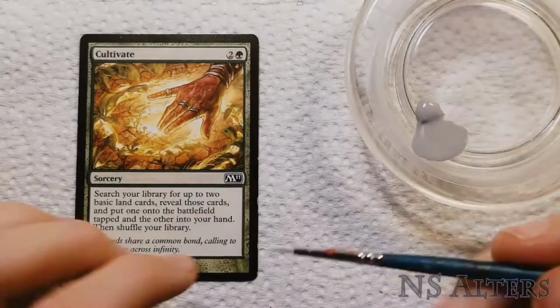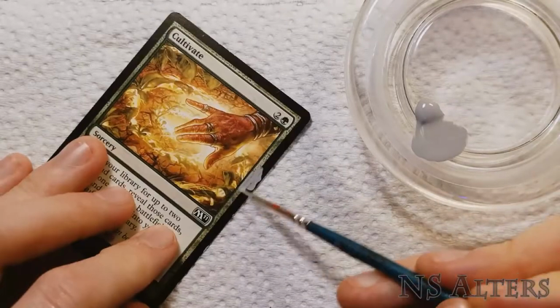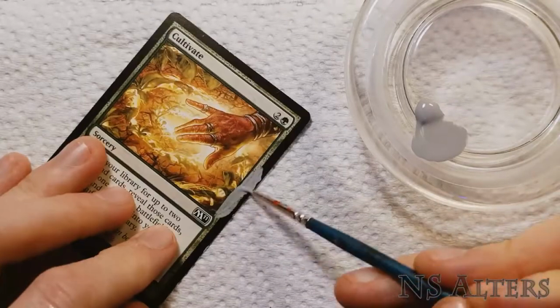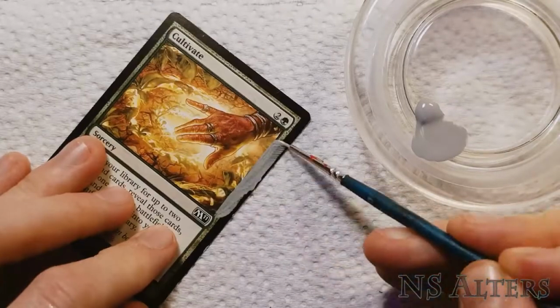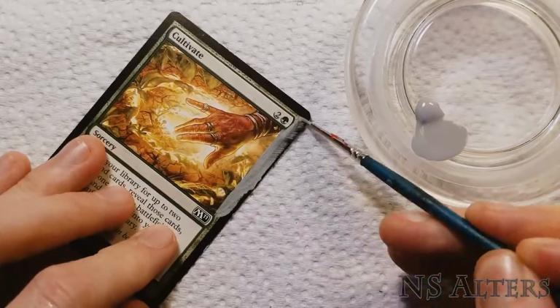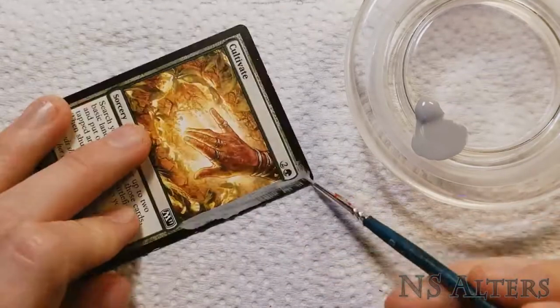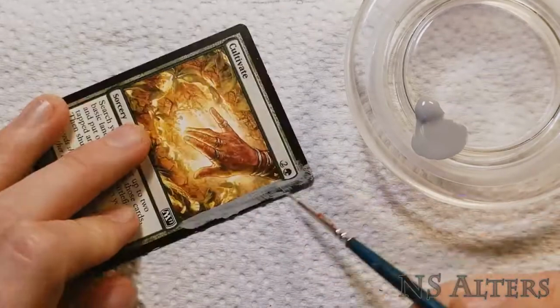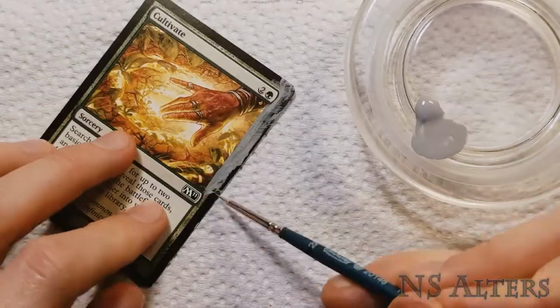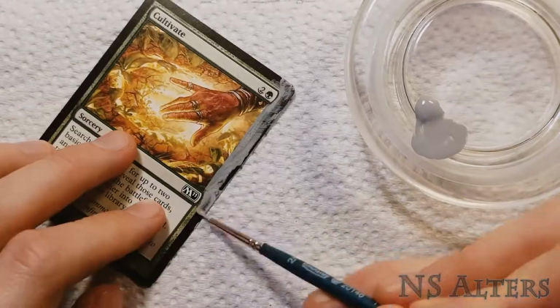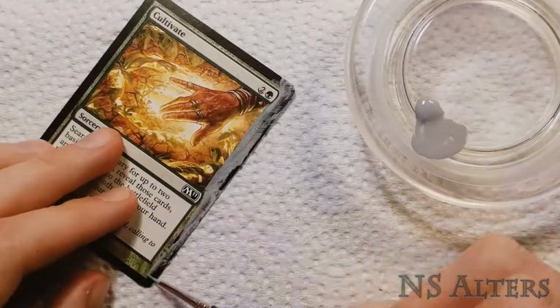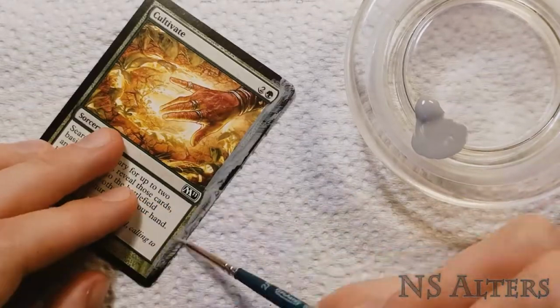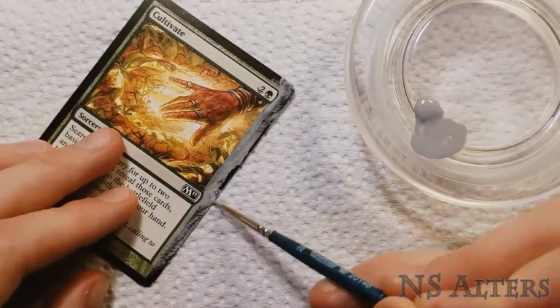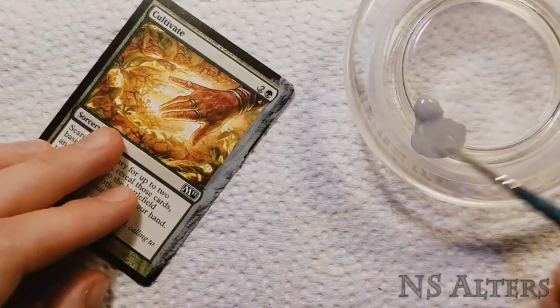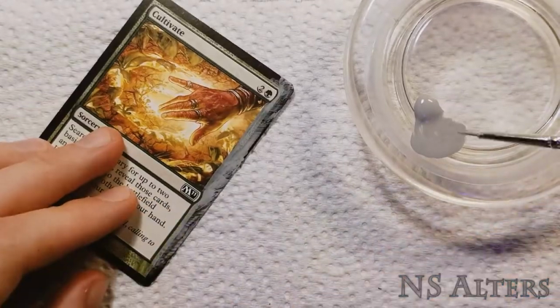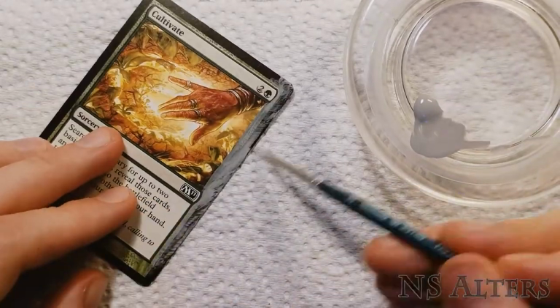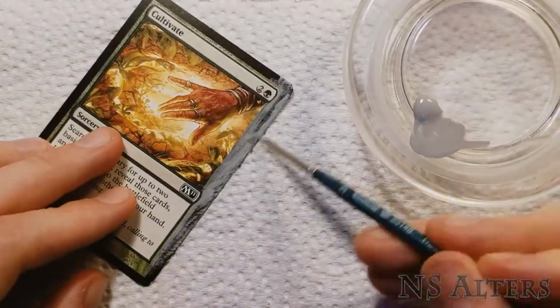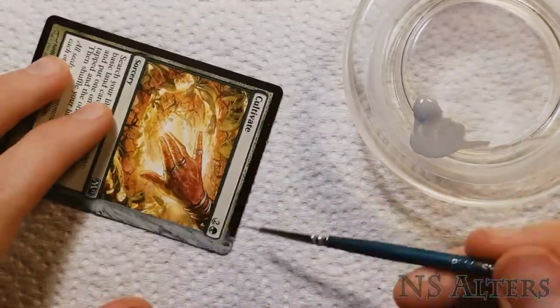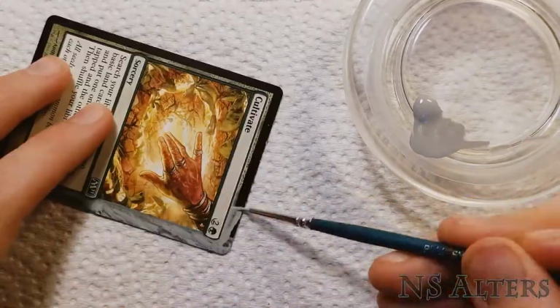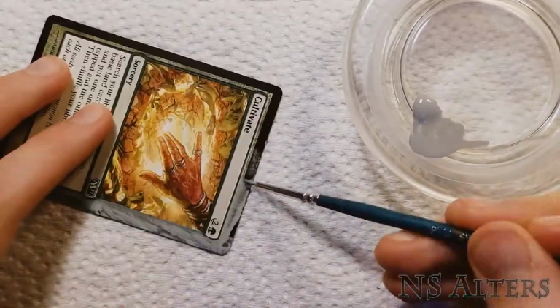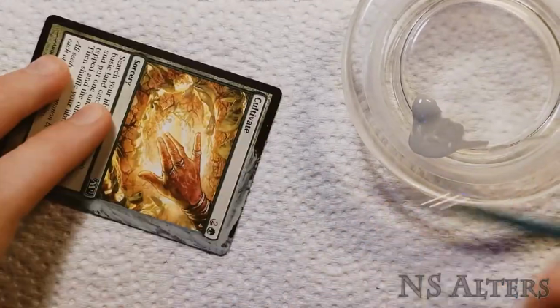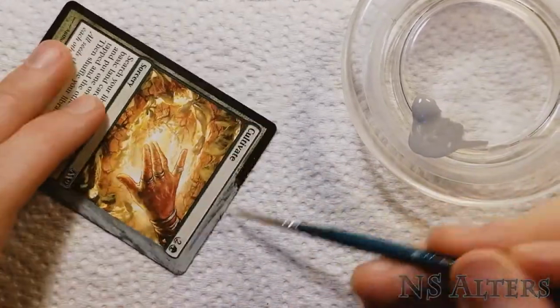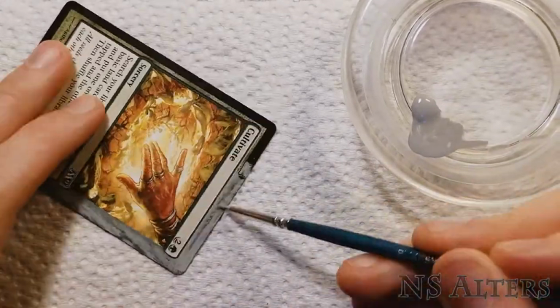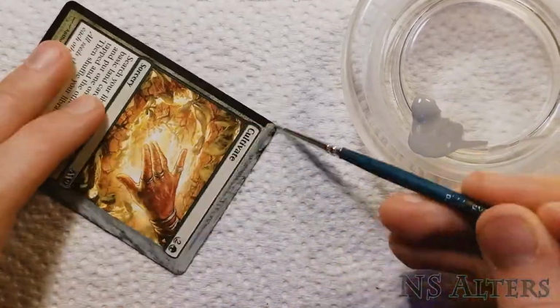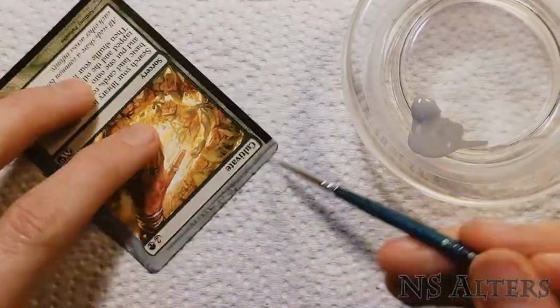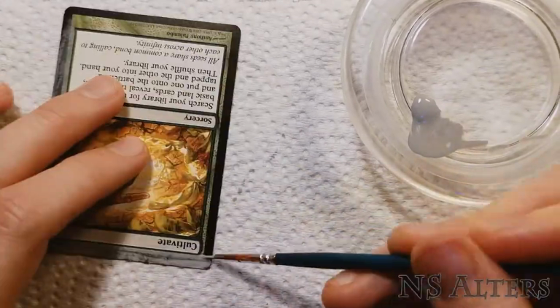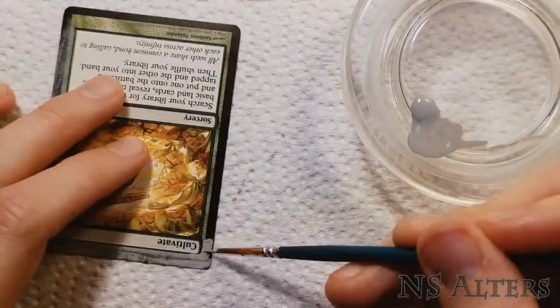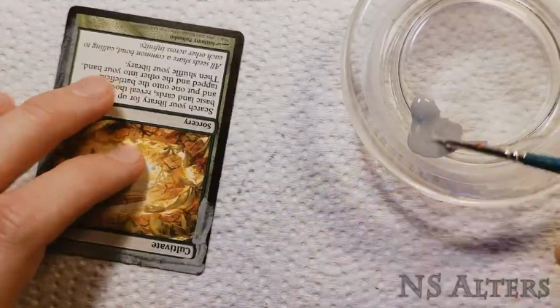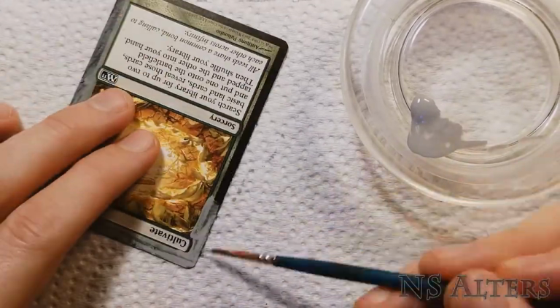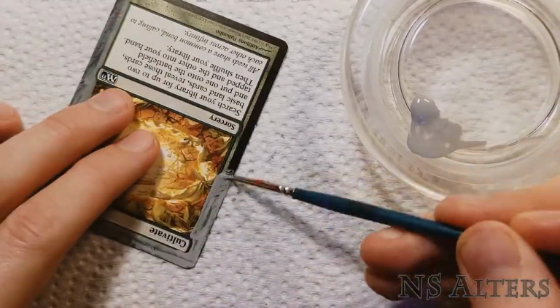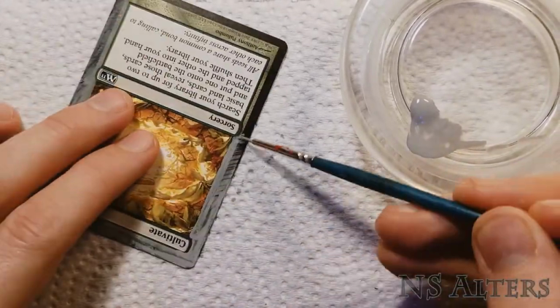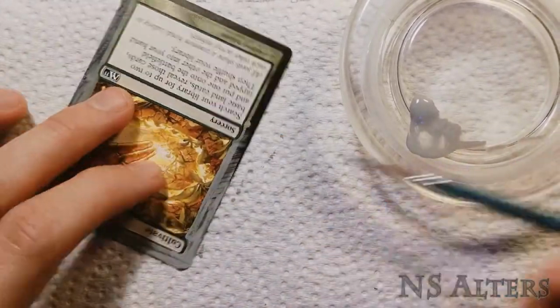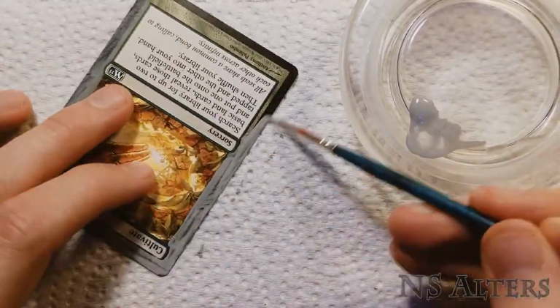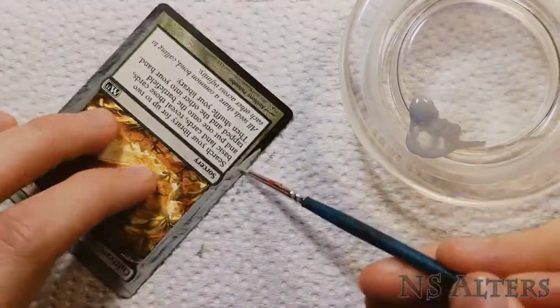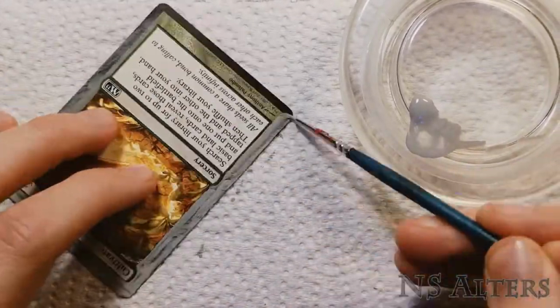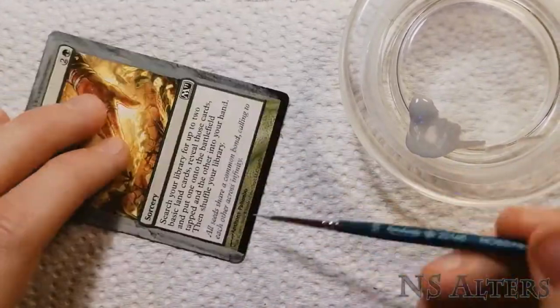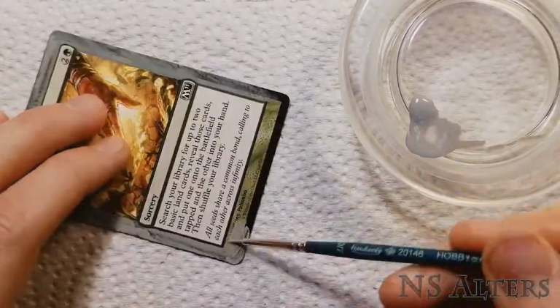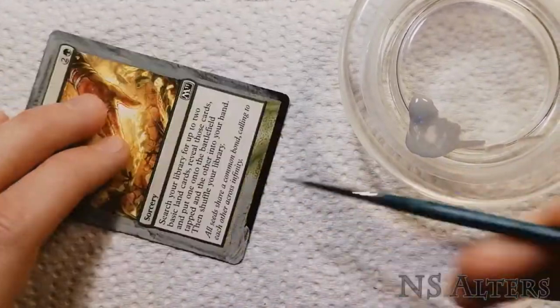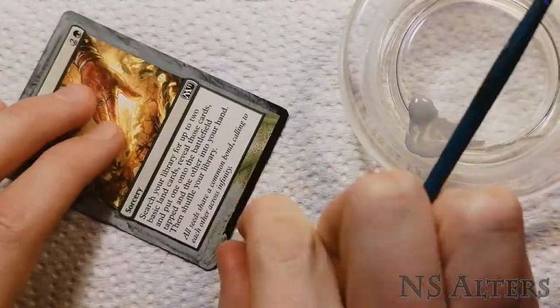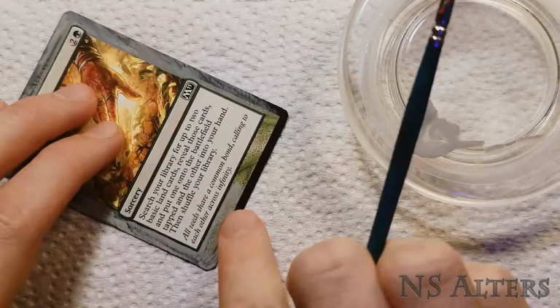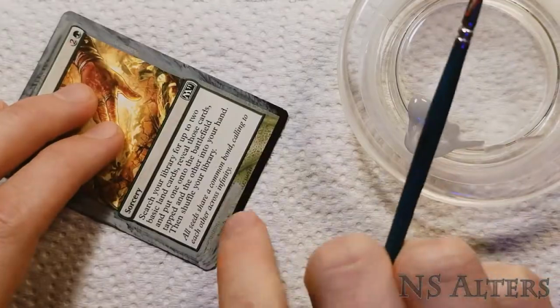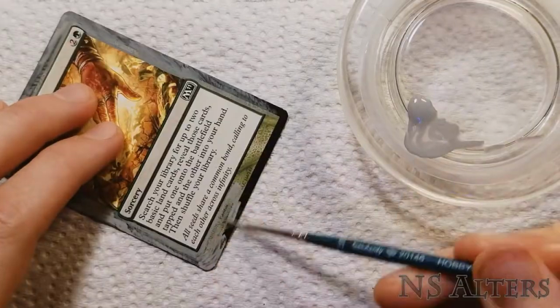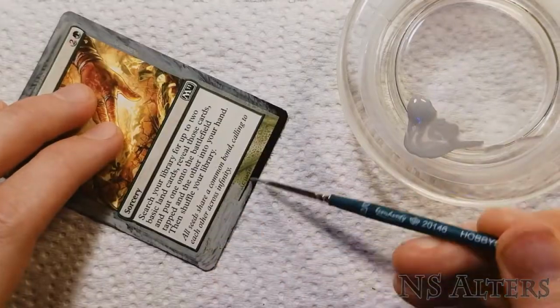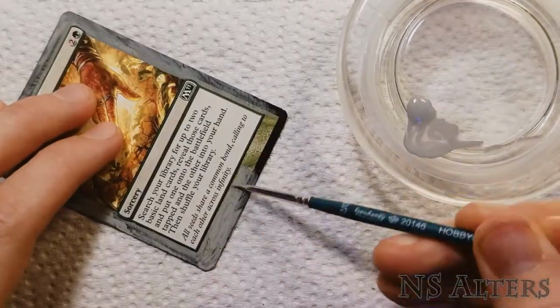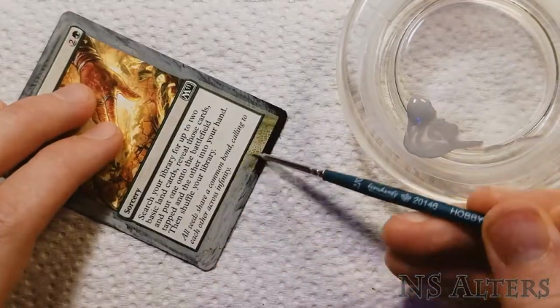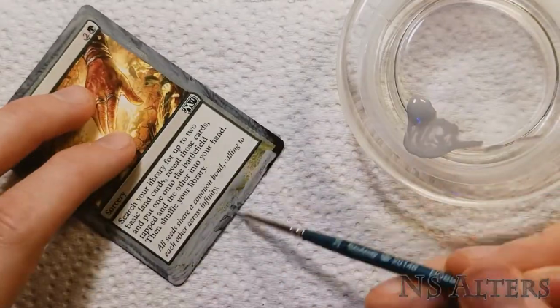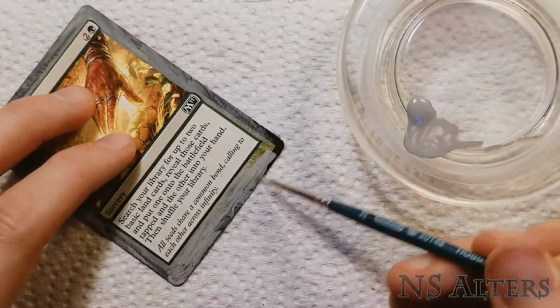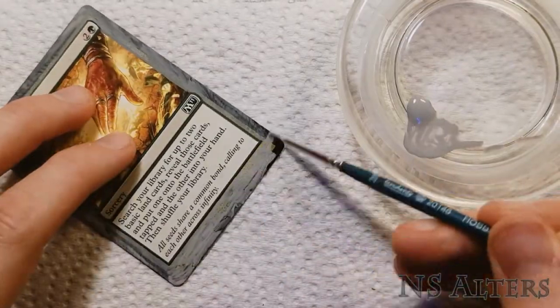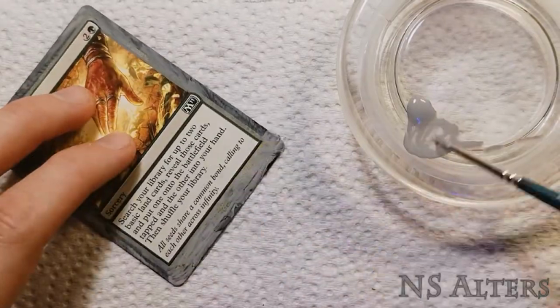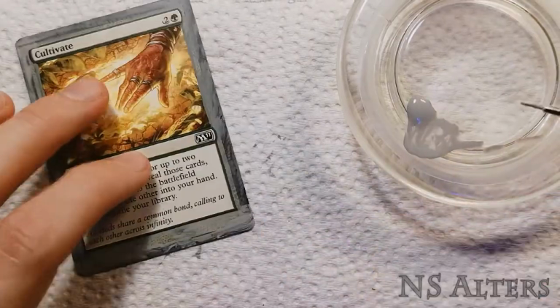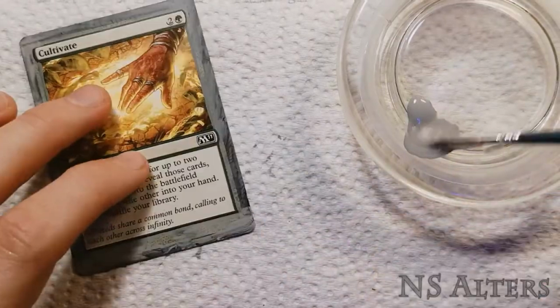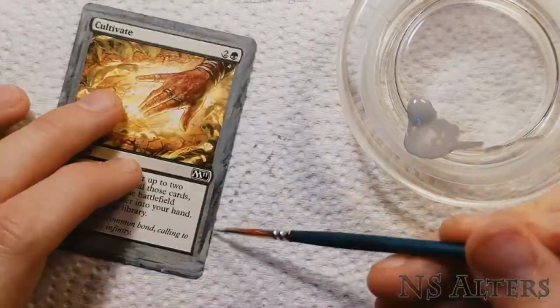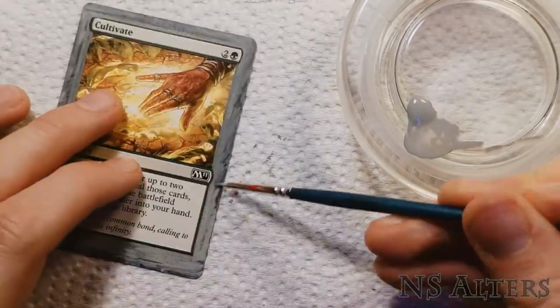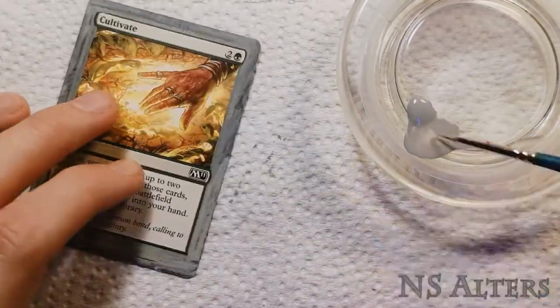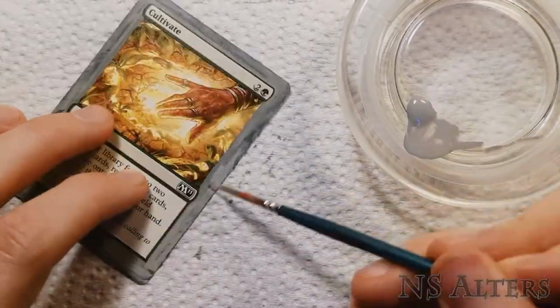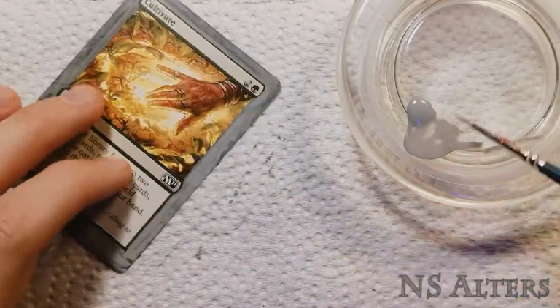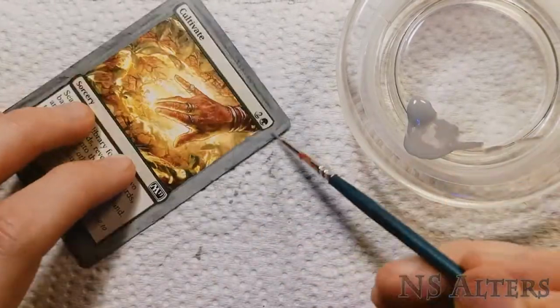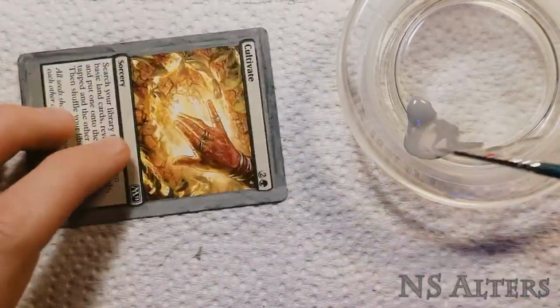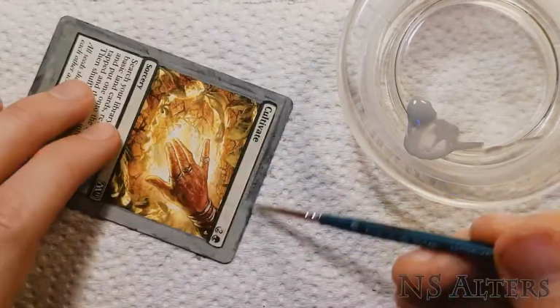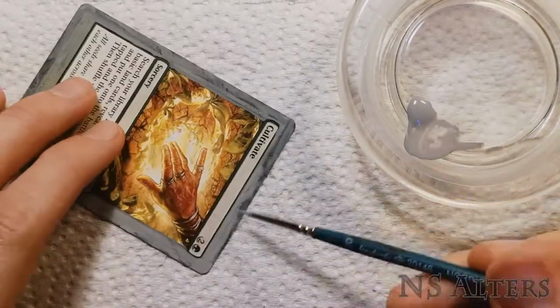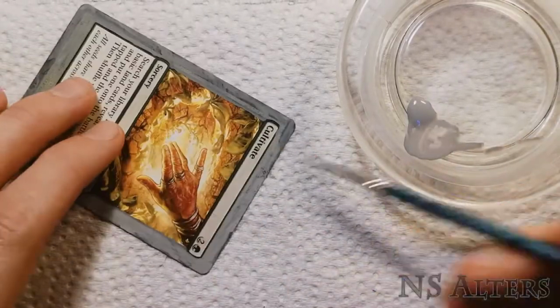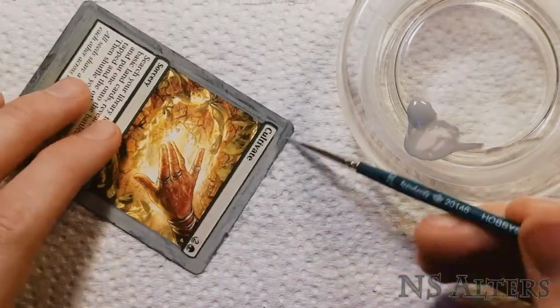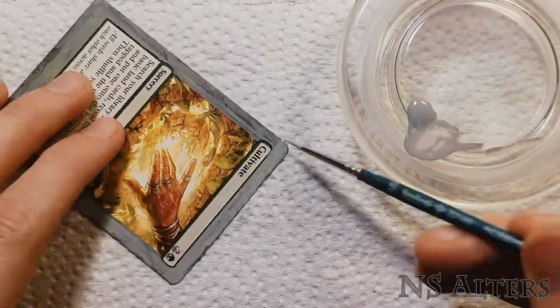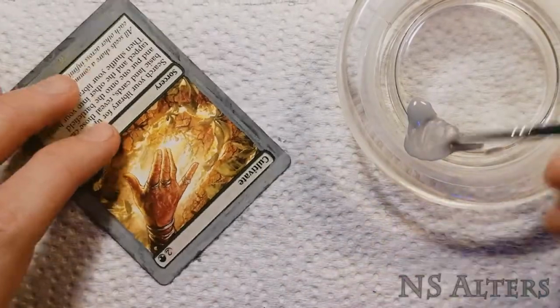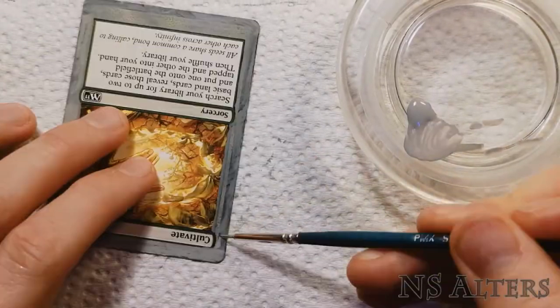Hello everyone, this is NSAltars, and today I'll be showing you how I painted this Cultivate border extension altar.